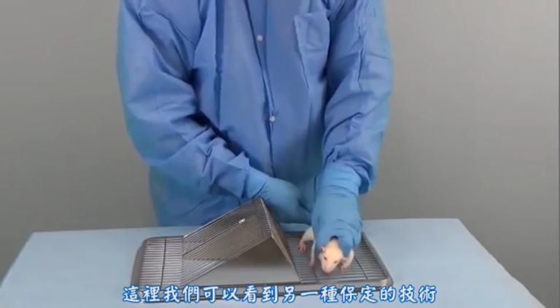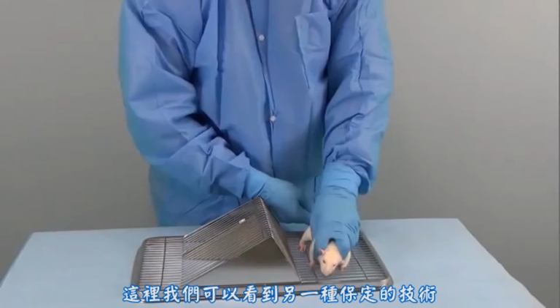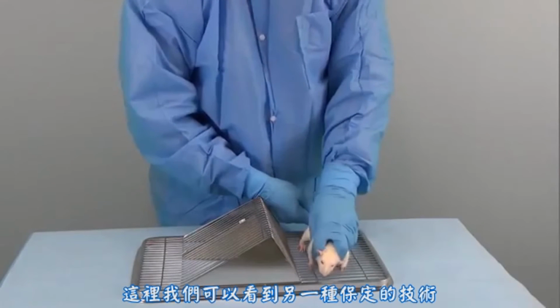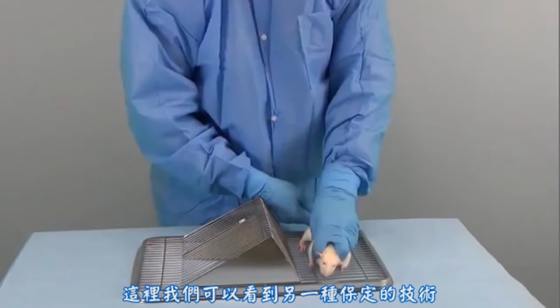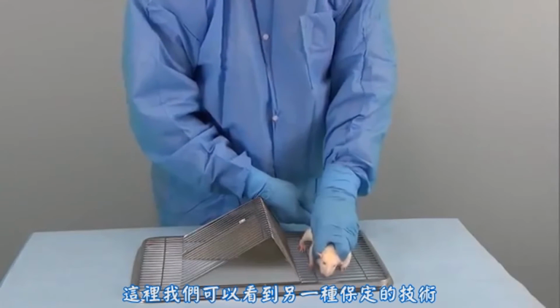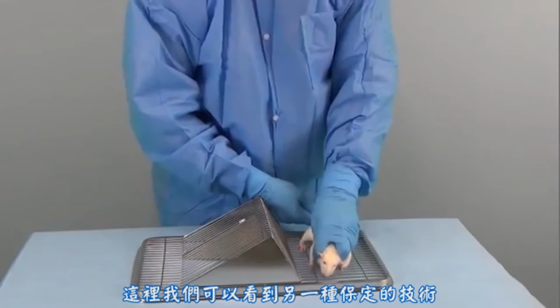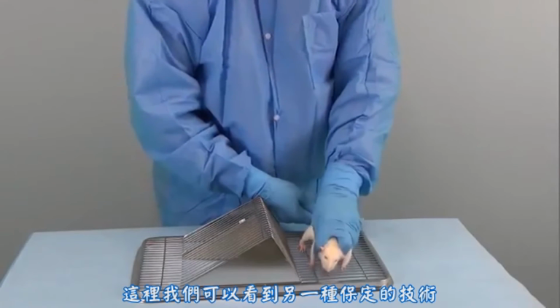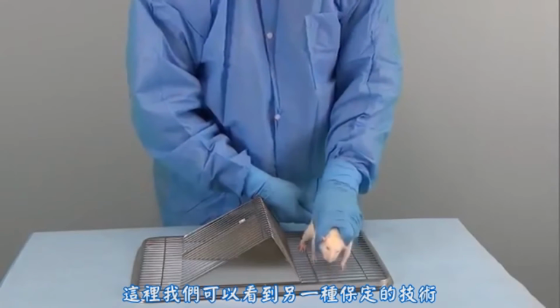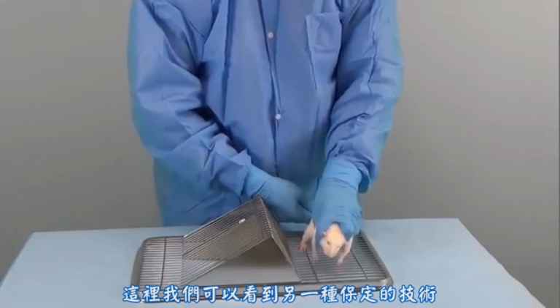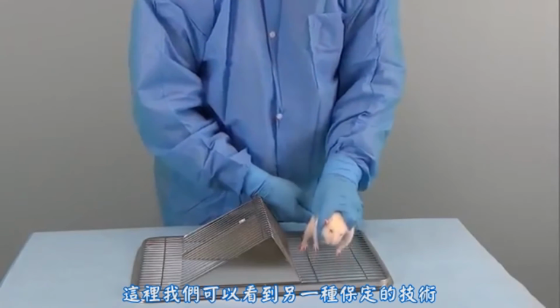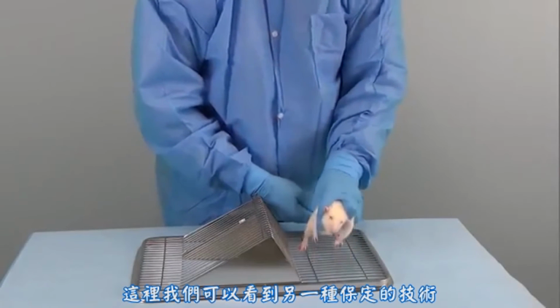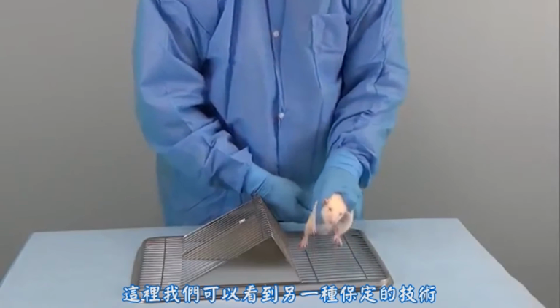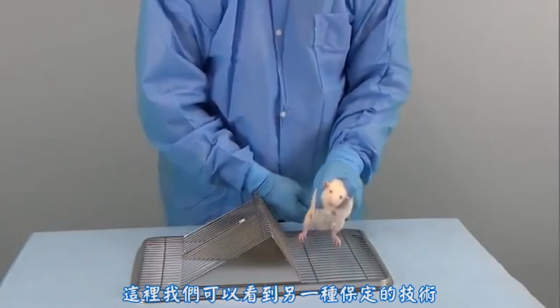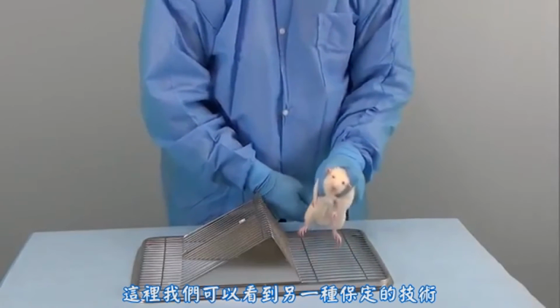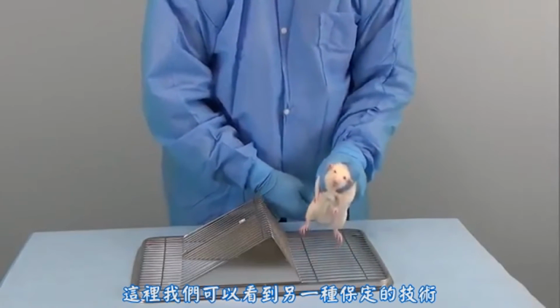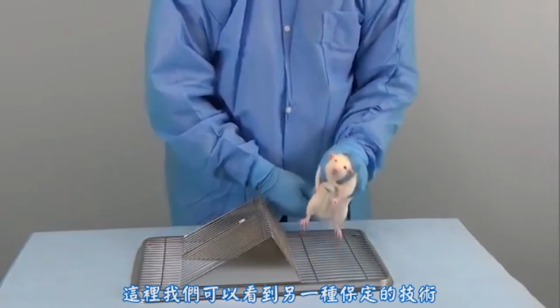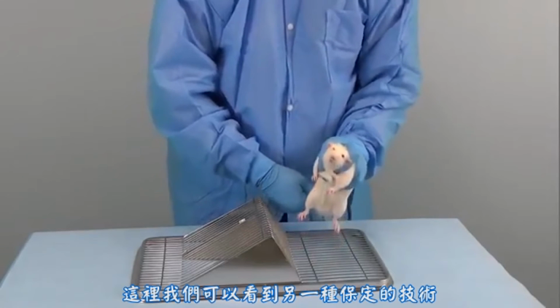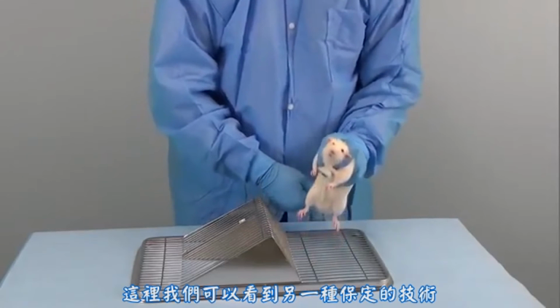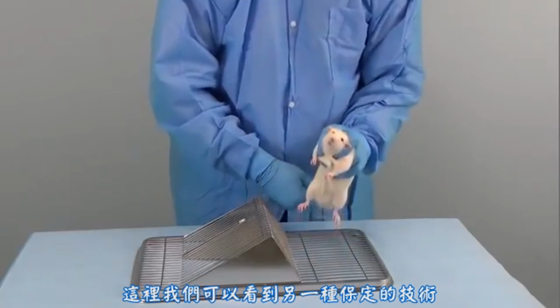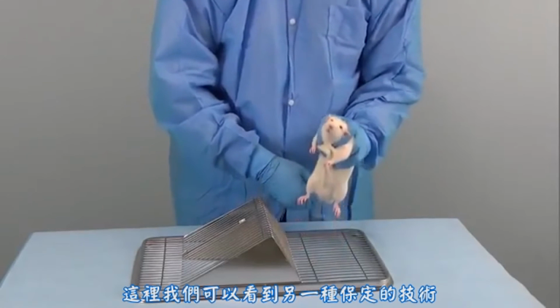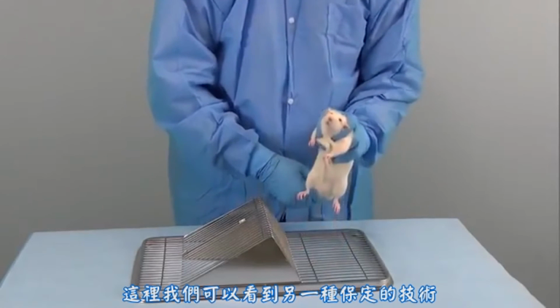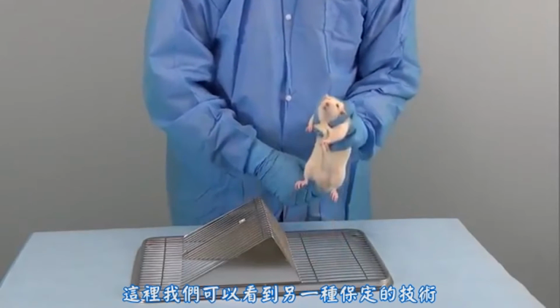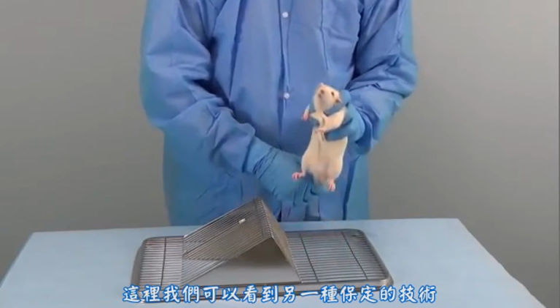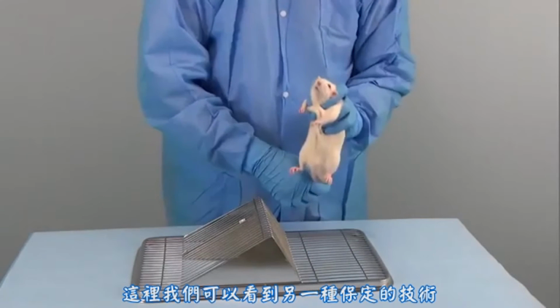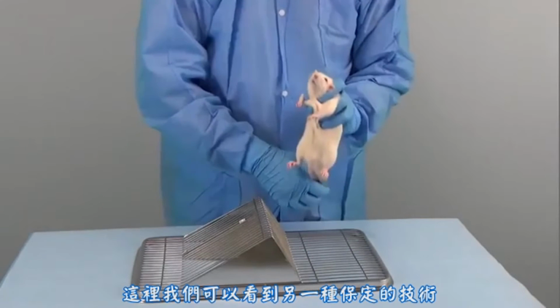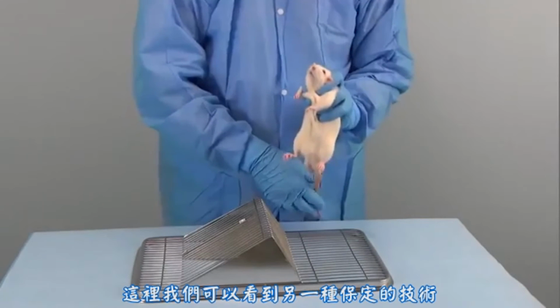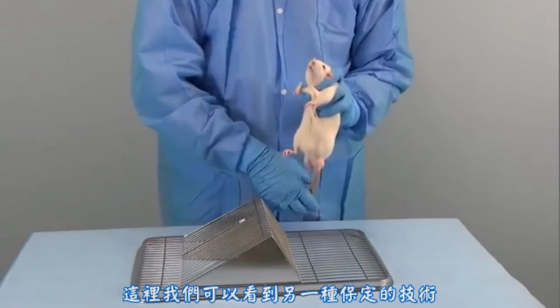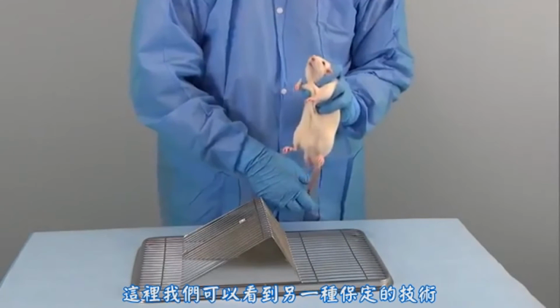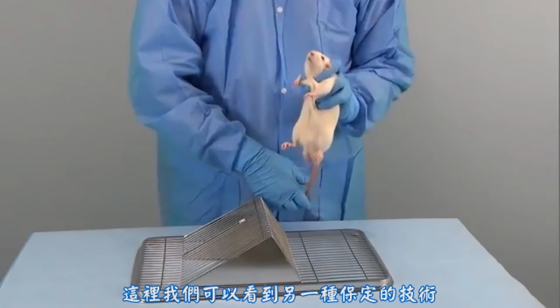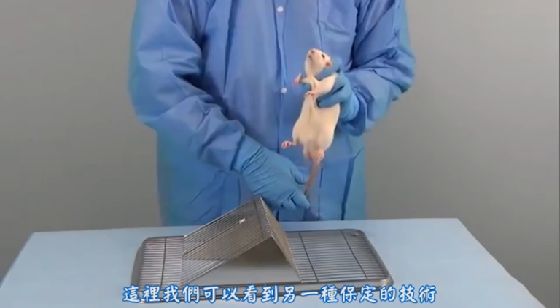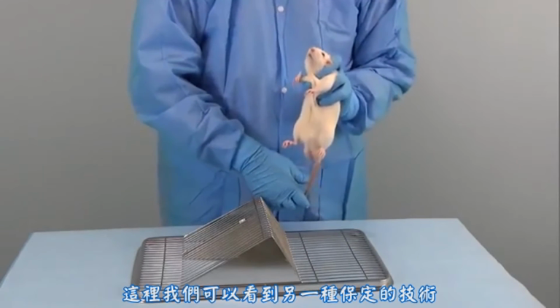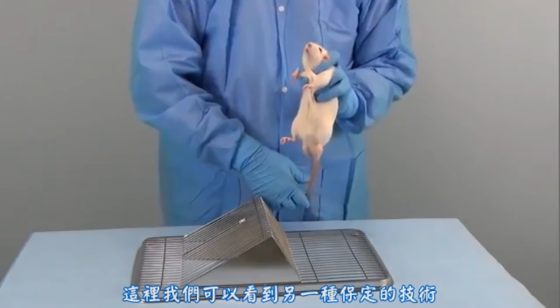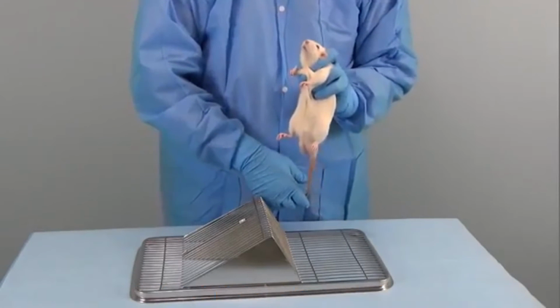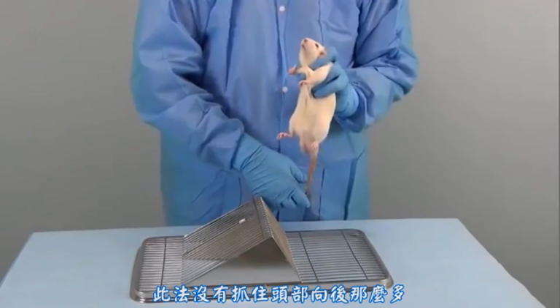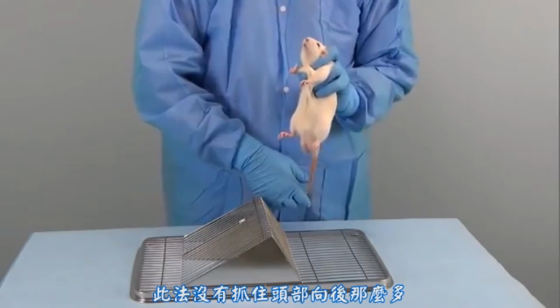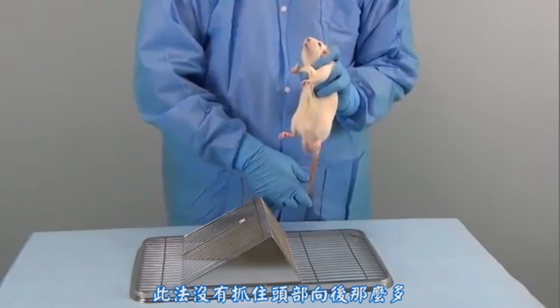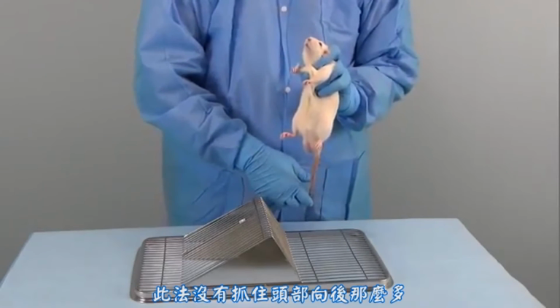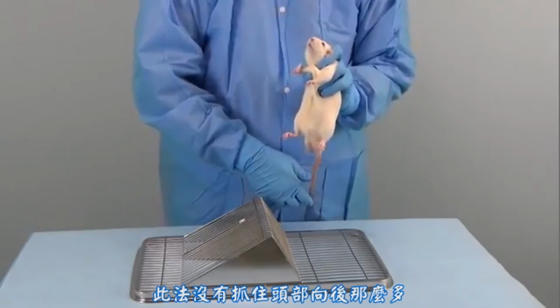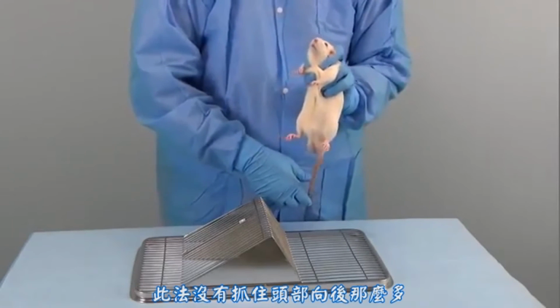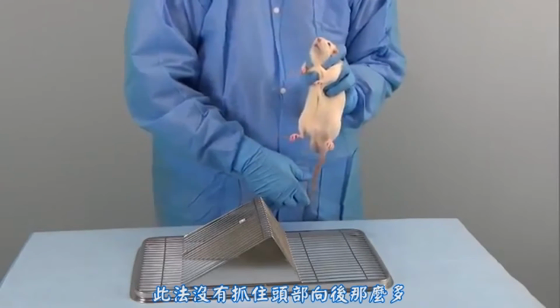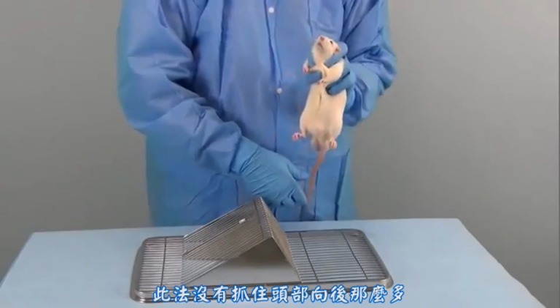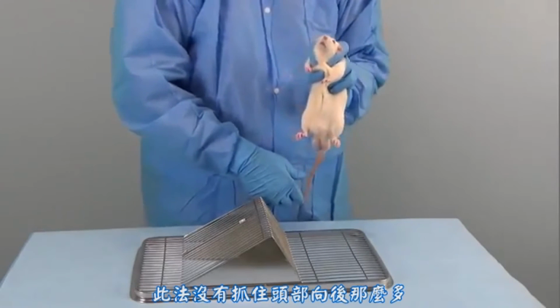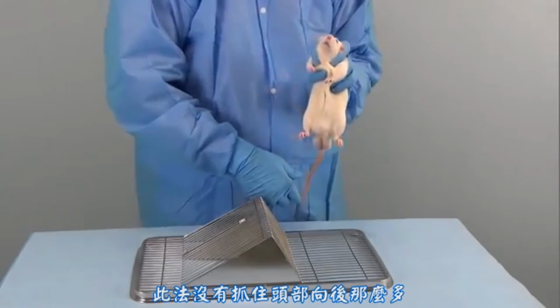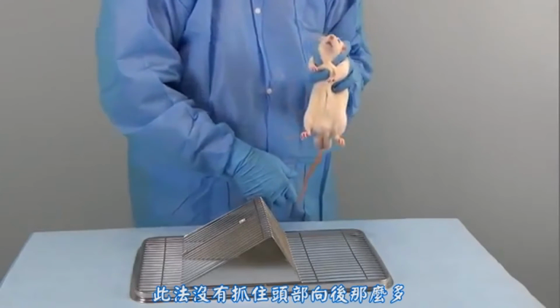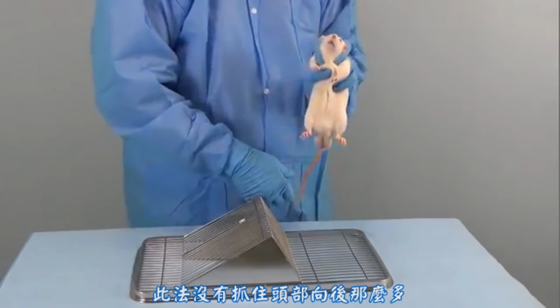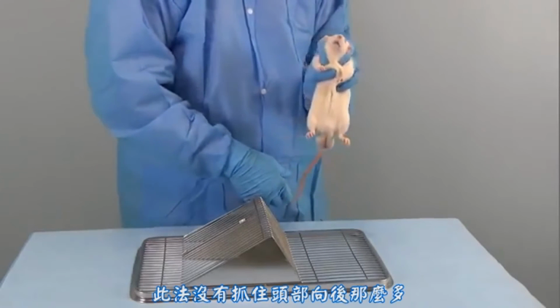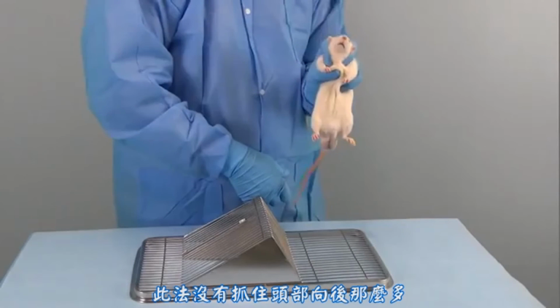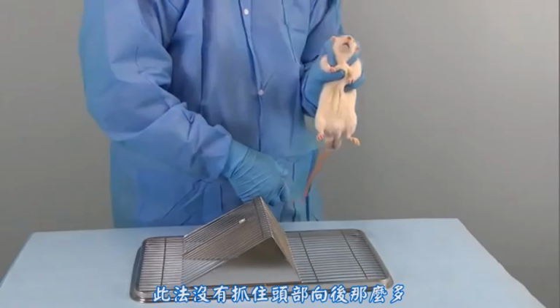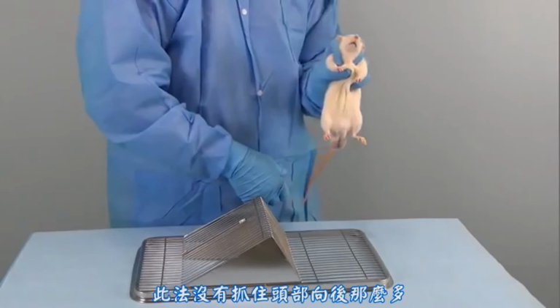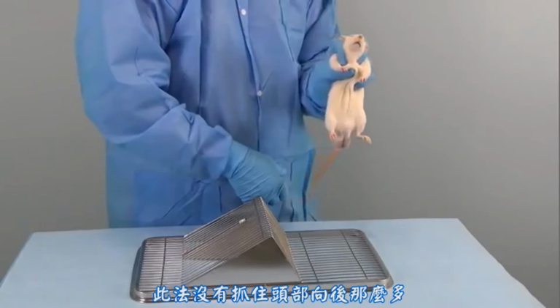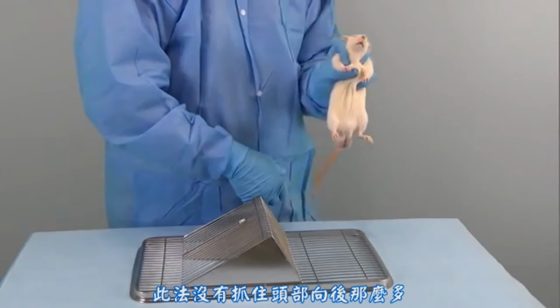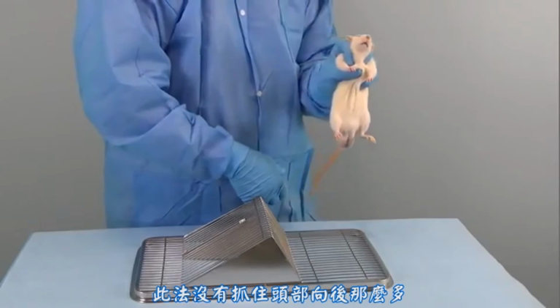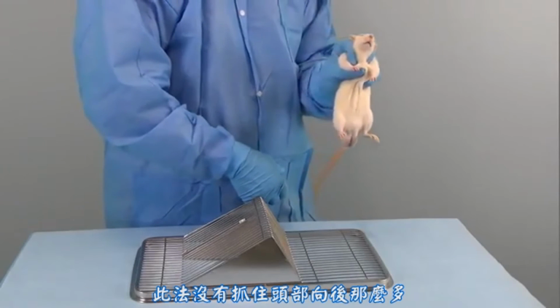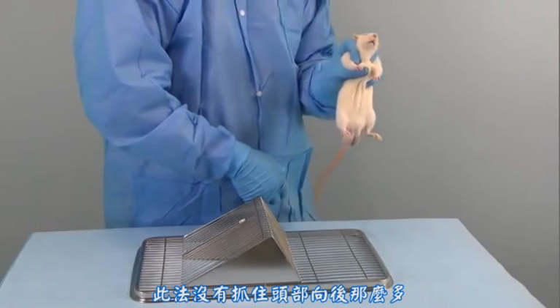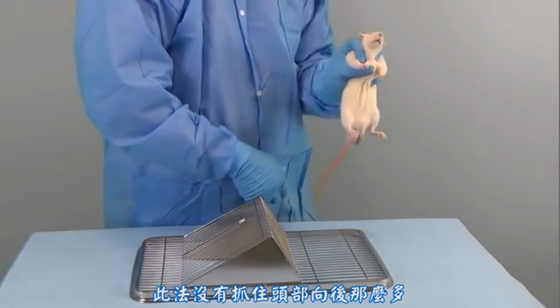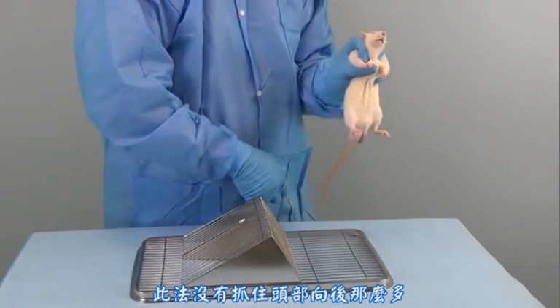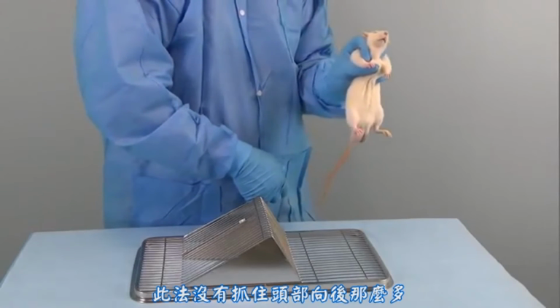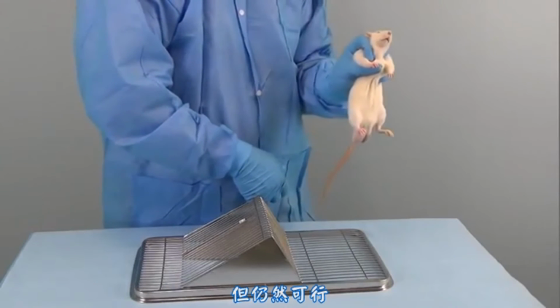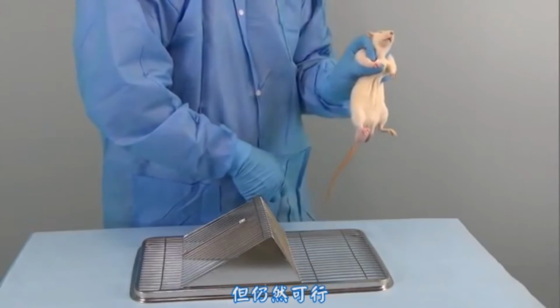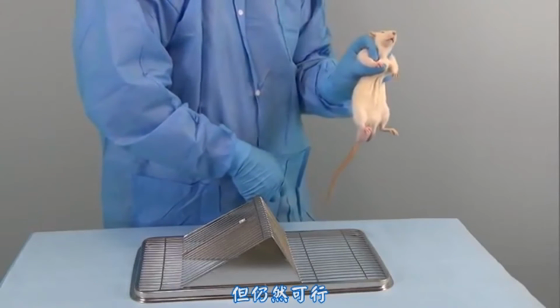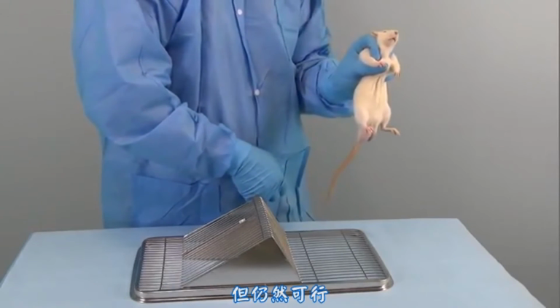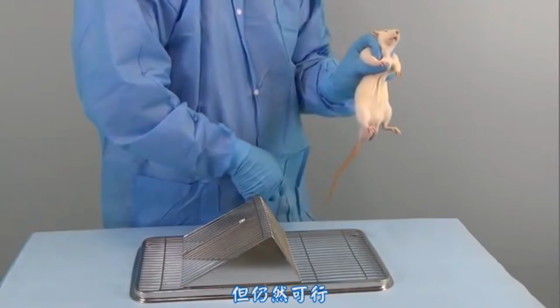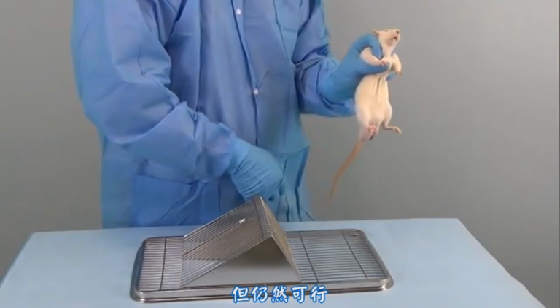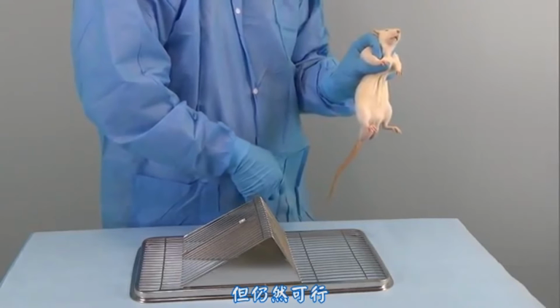Here we can see an alternate restraint technique which does not hold the head back as much but can still work.